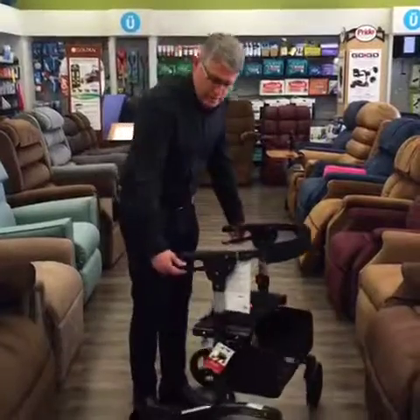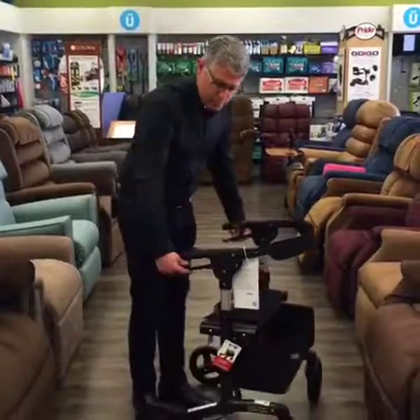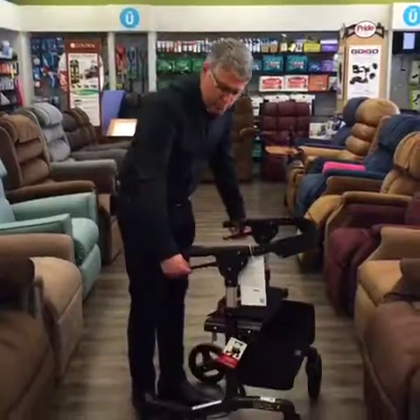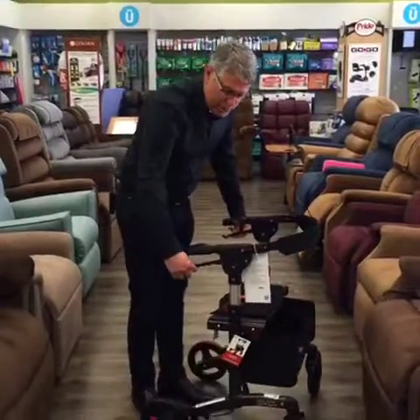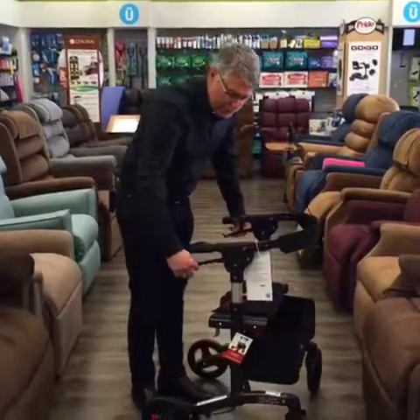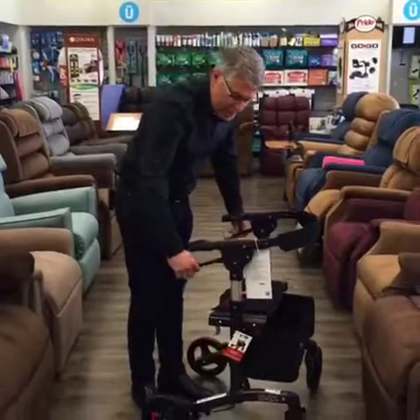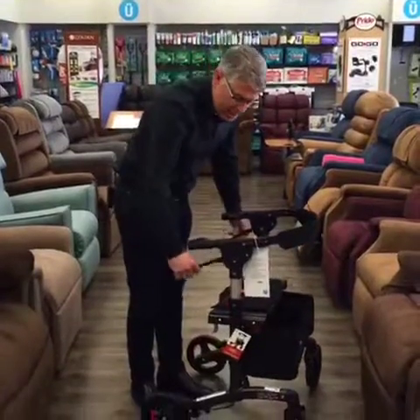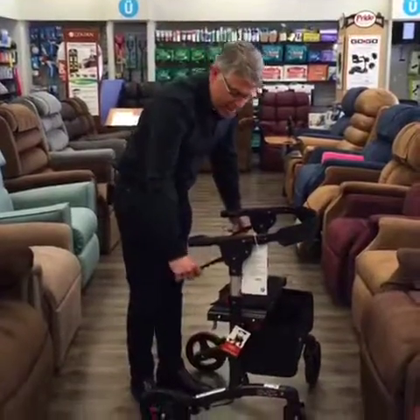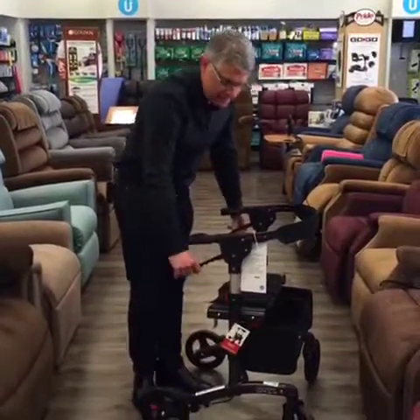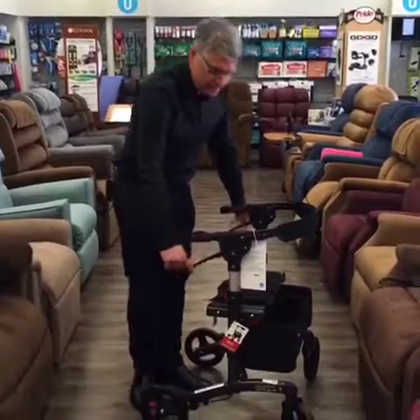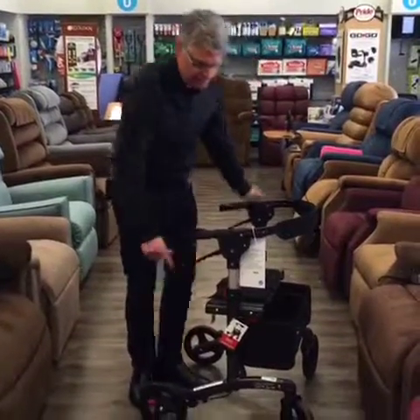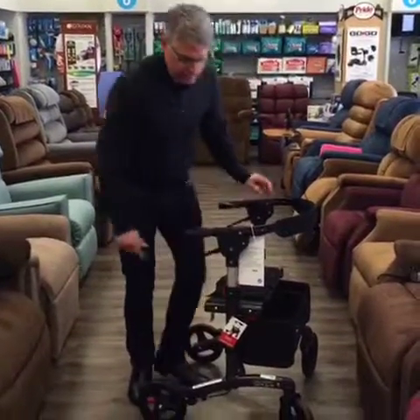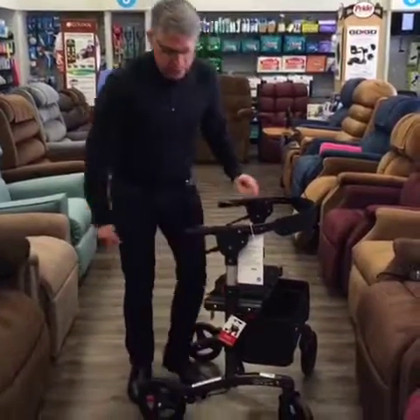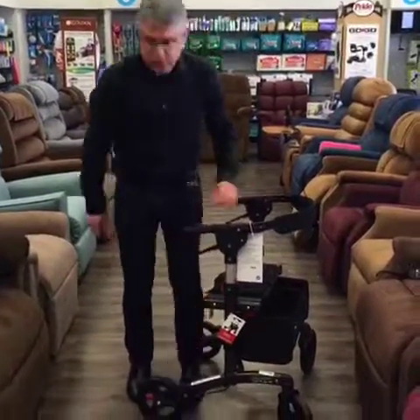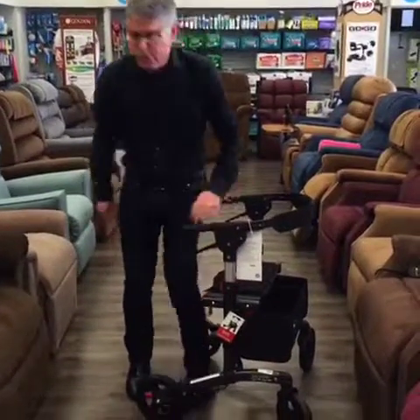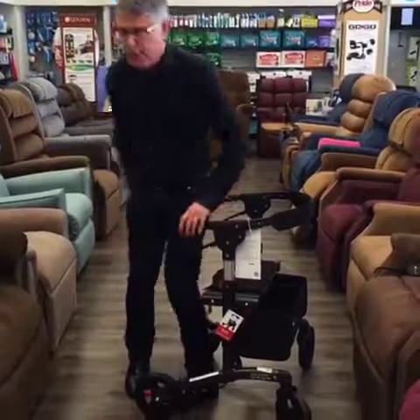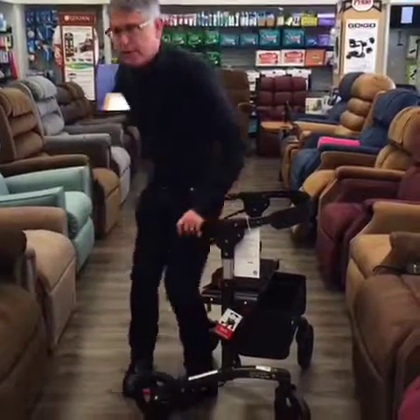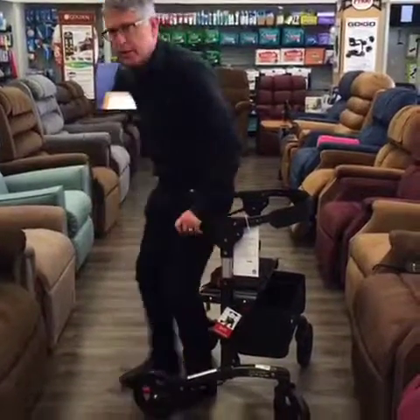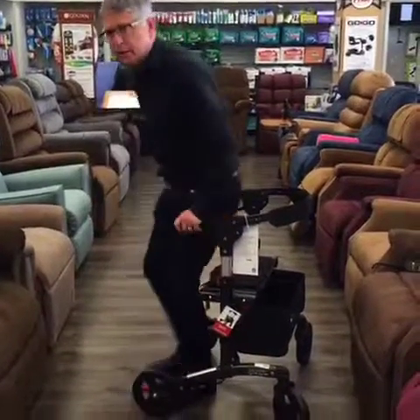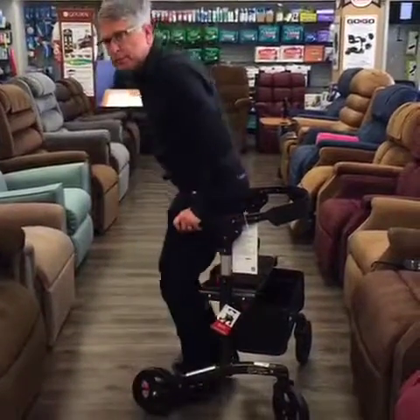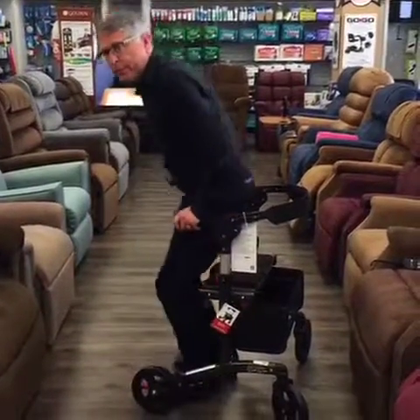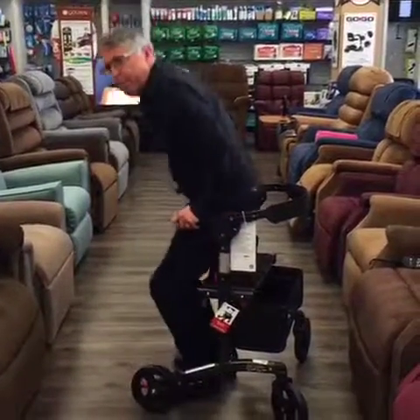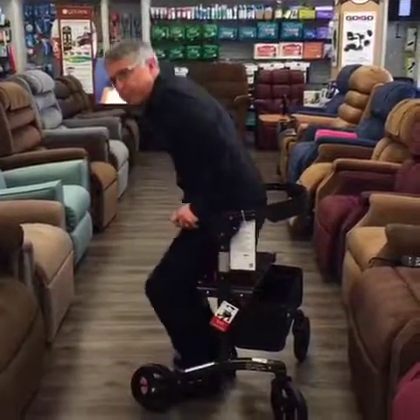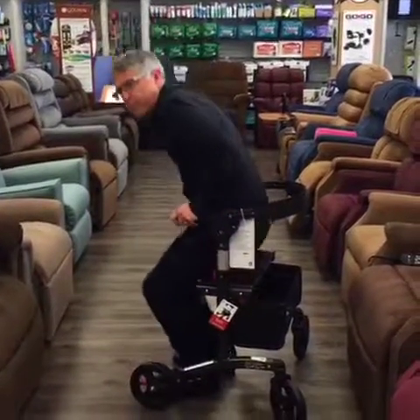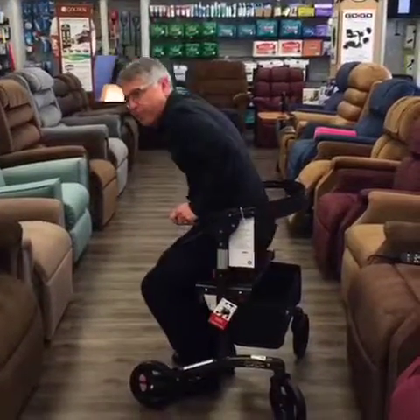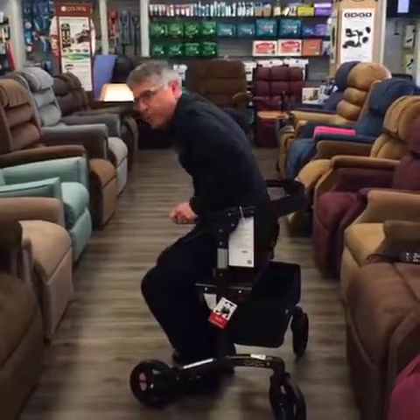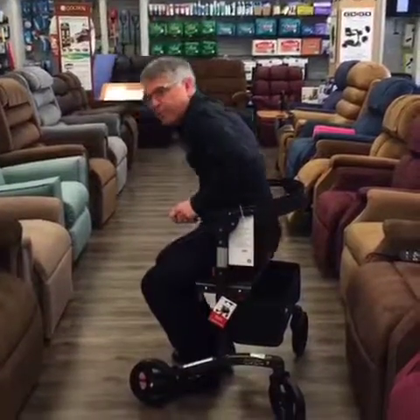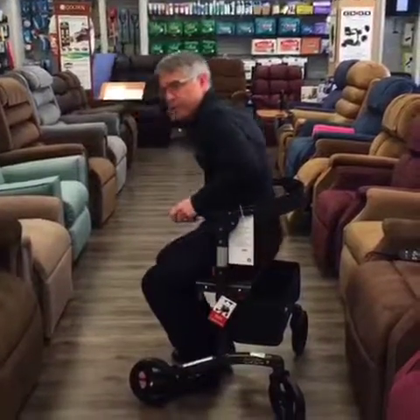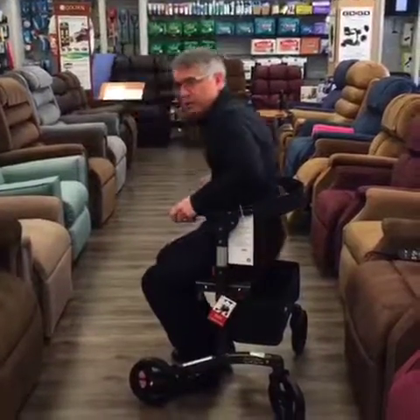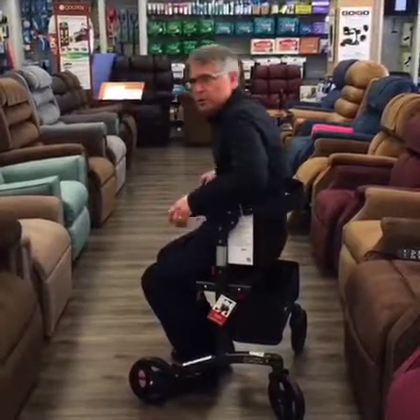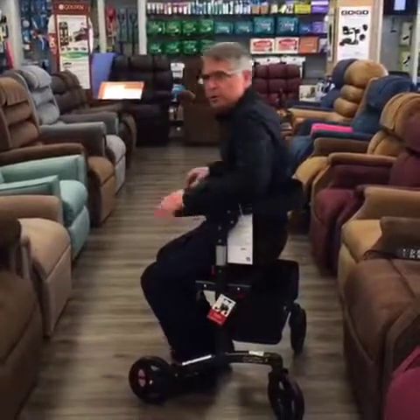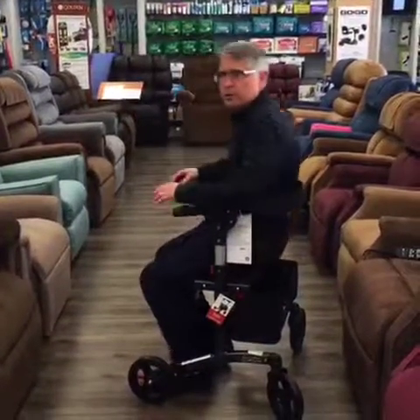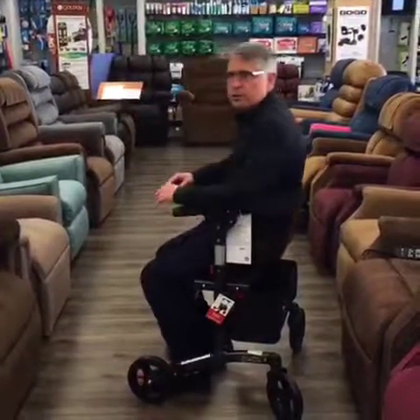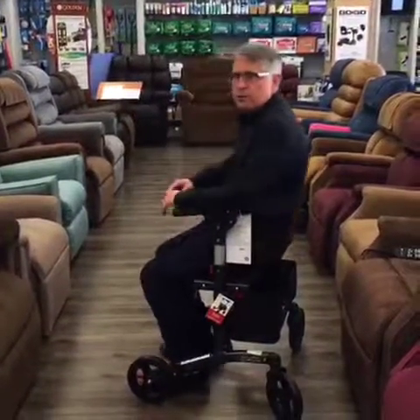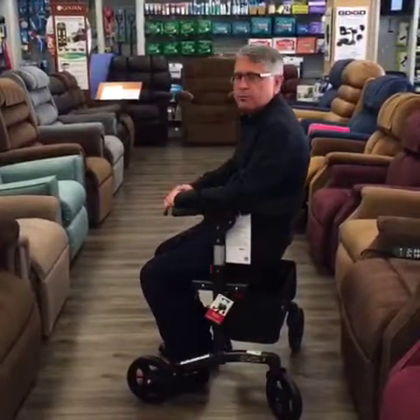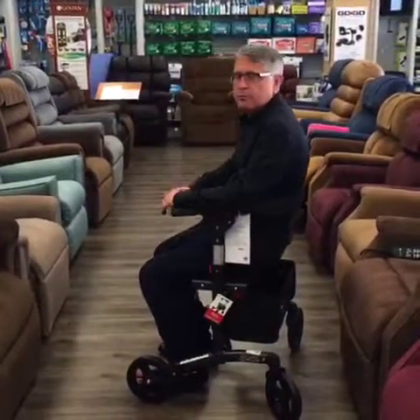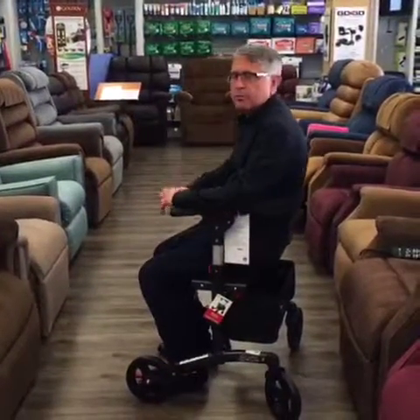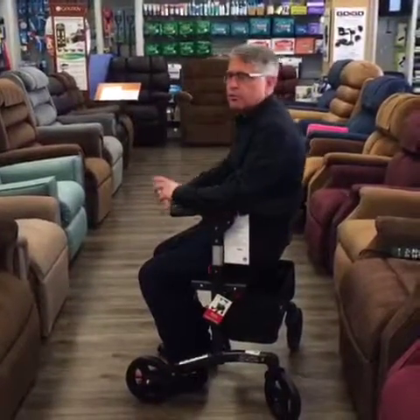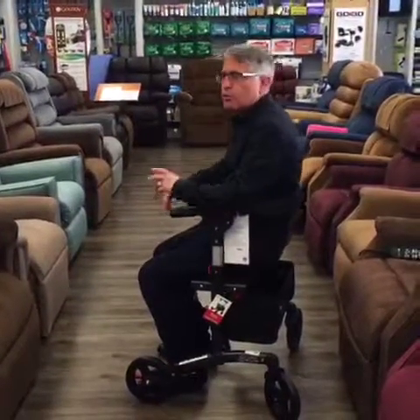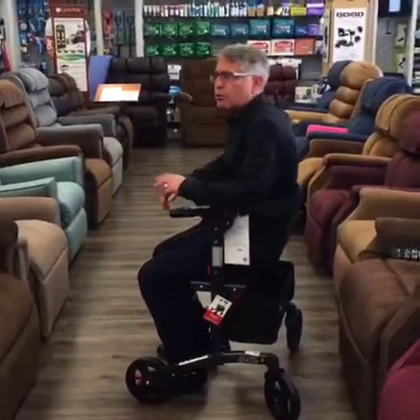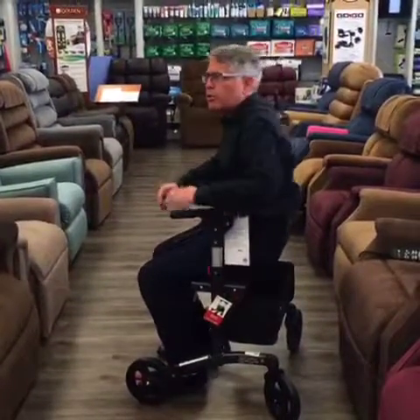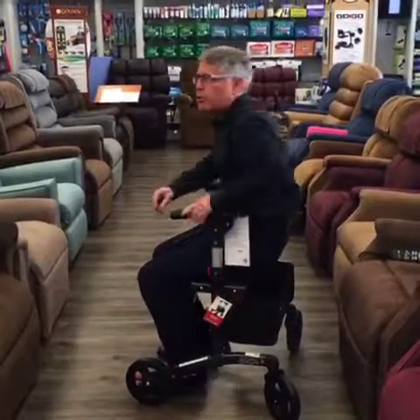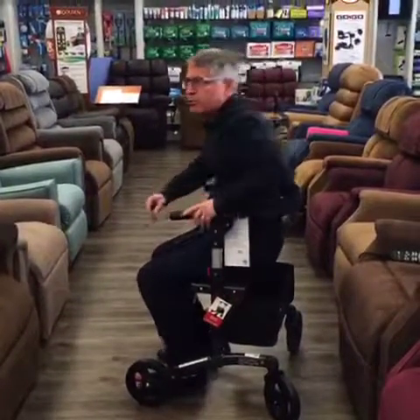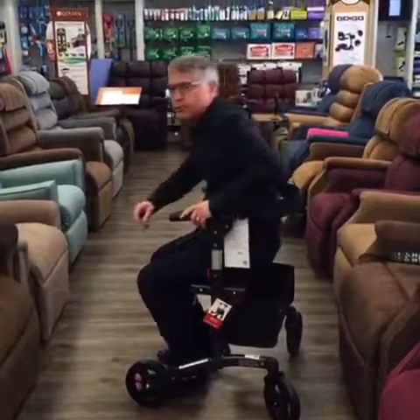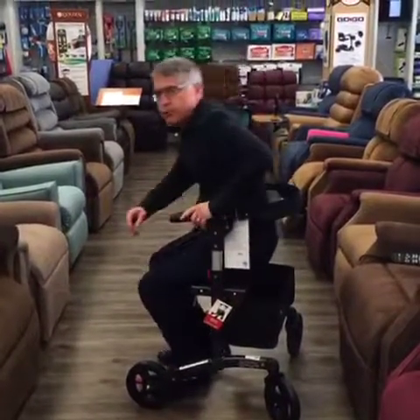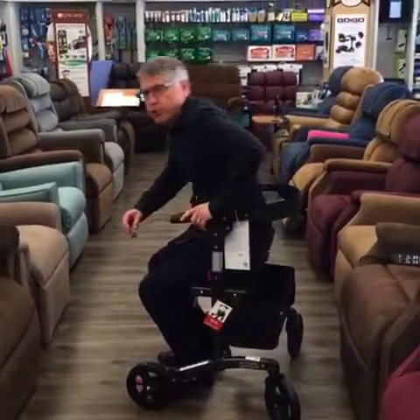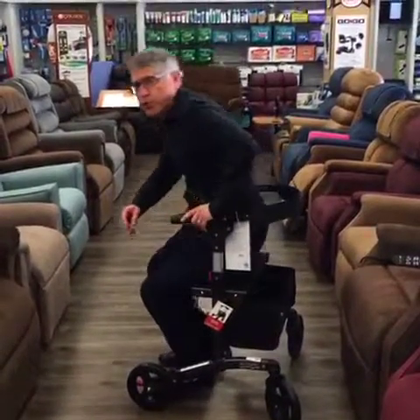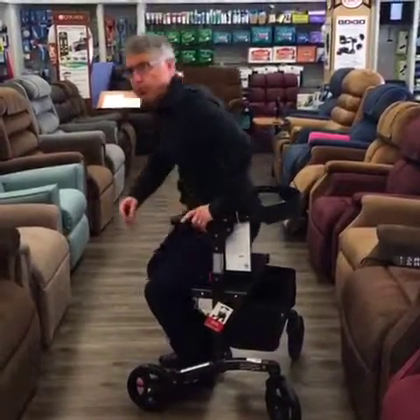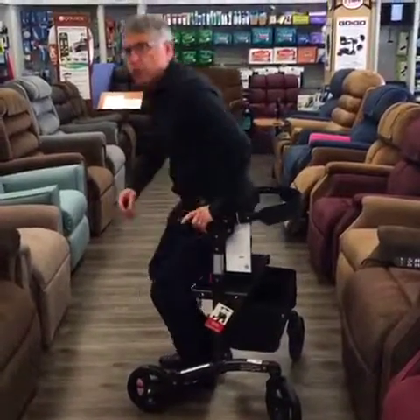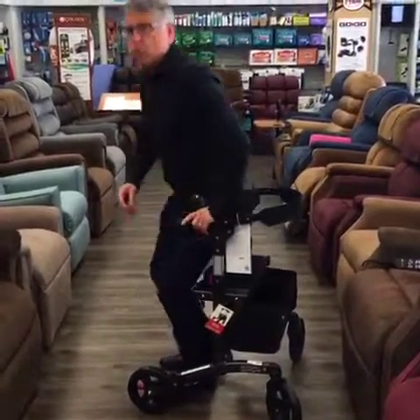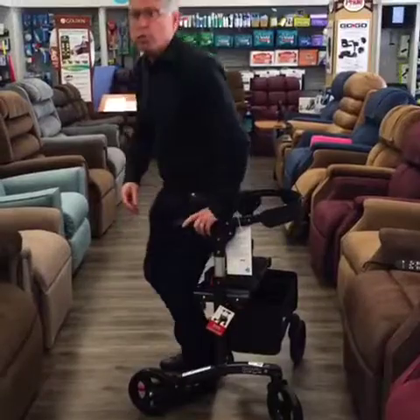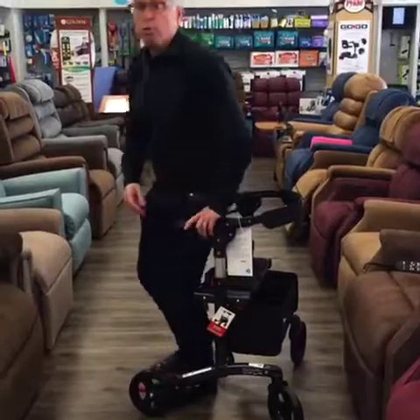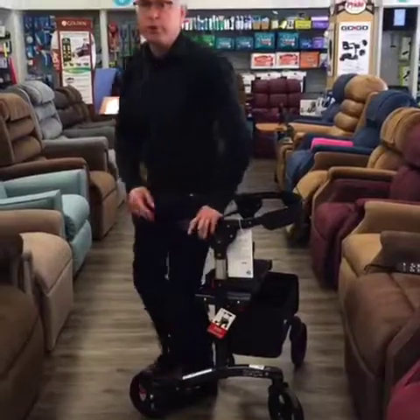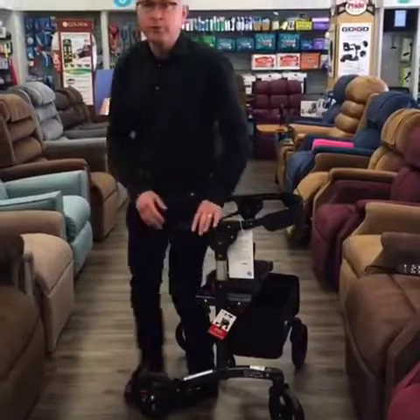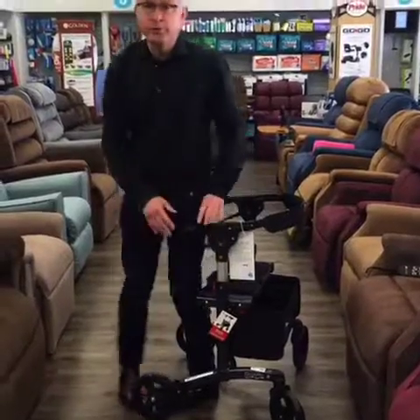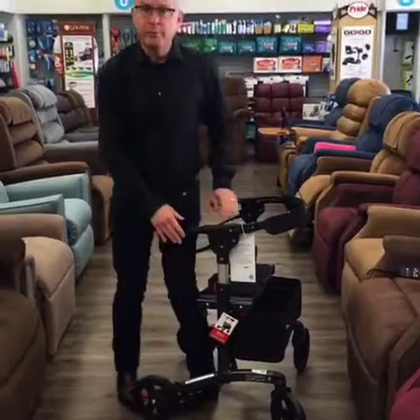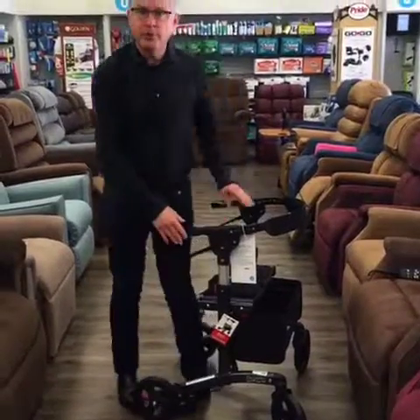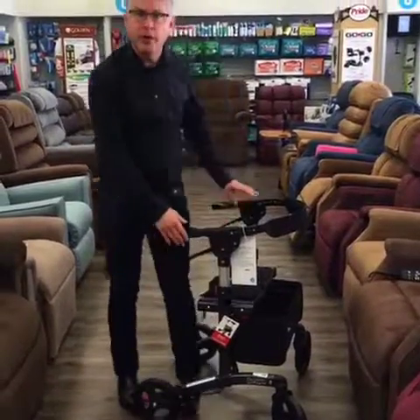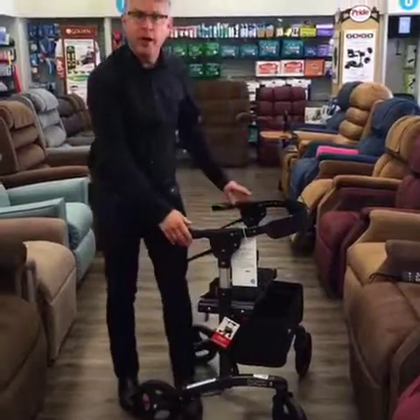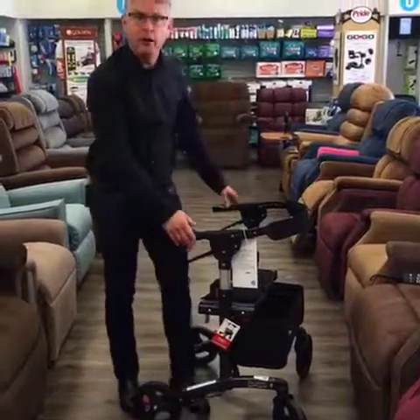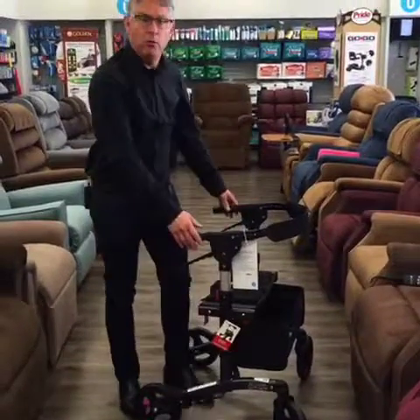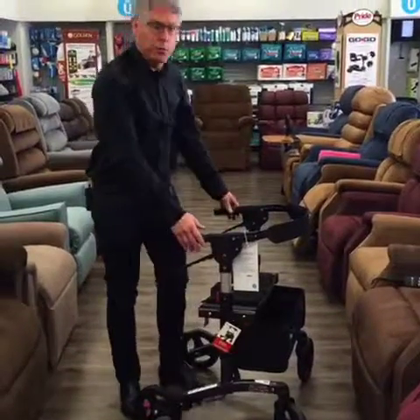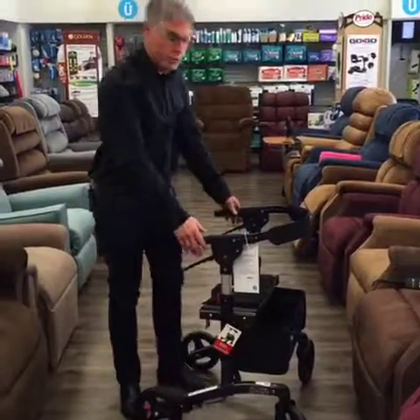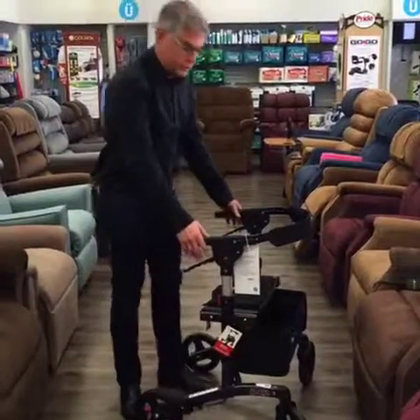Brakes lock, you can sit down. But this rollator goes further than other rollators. Let me show you how it works.